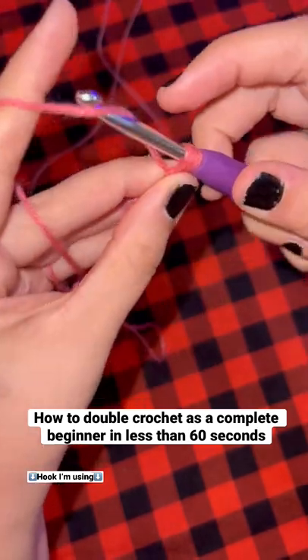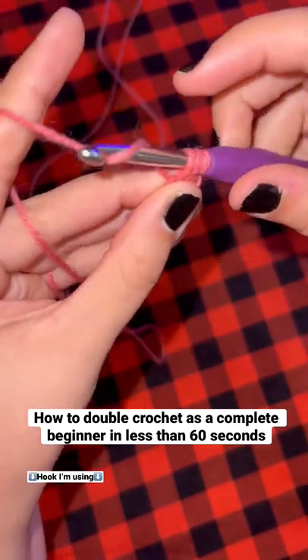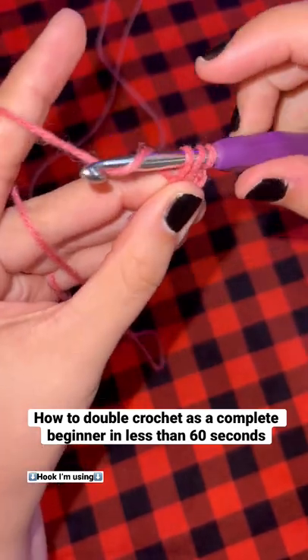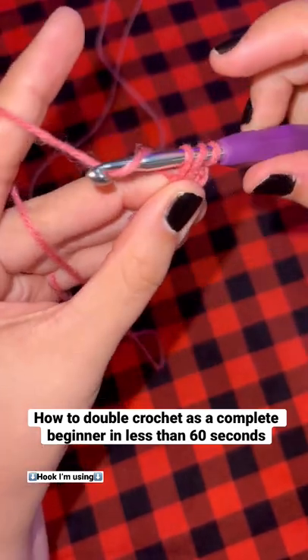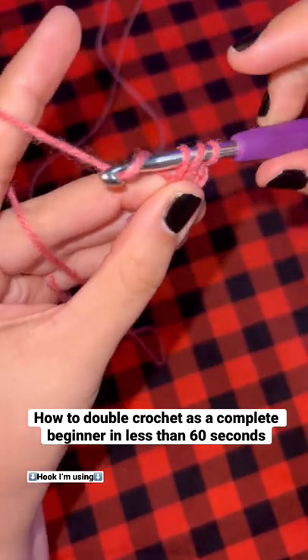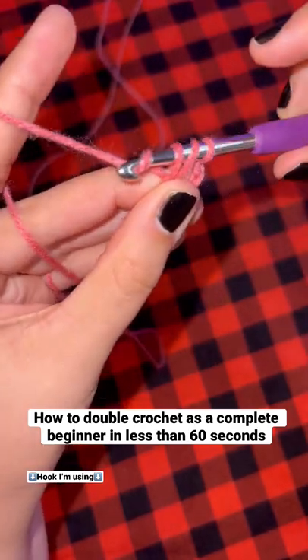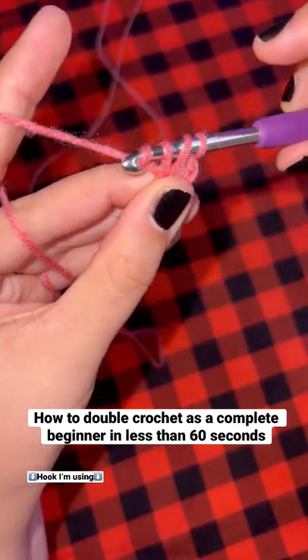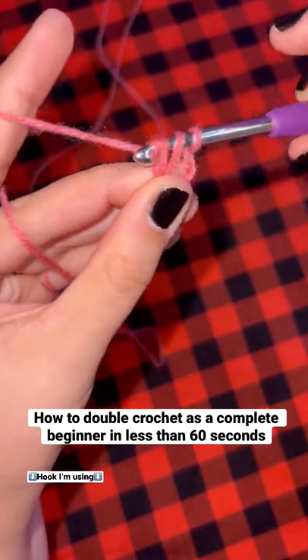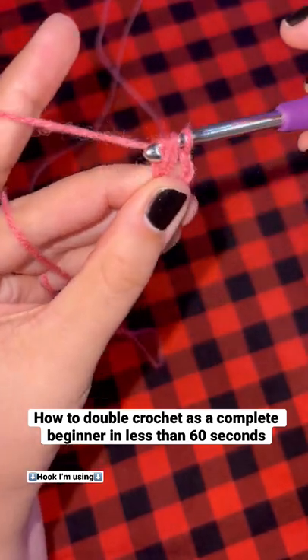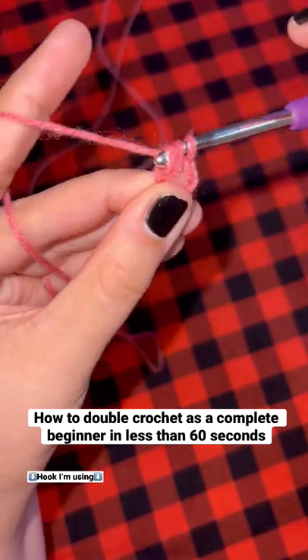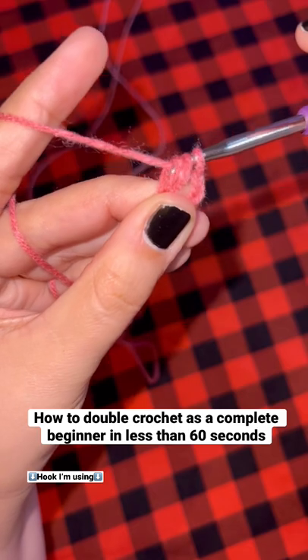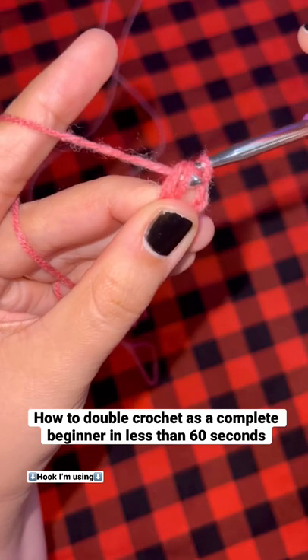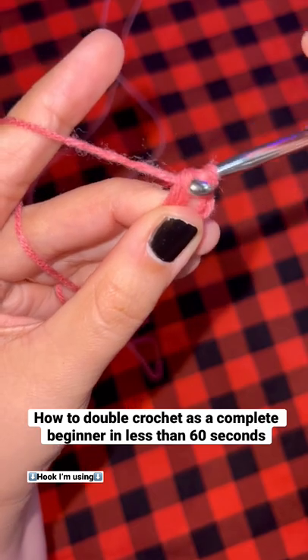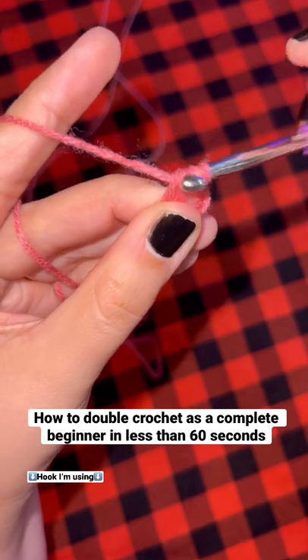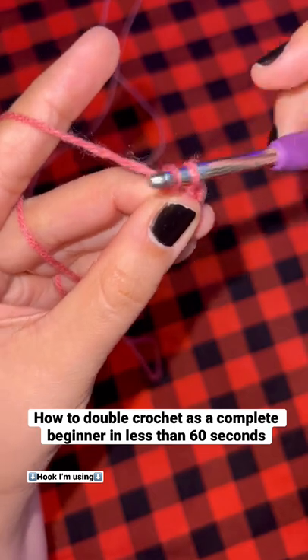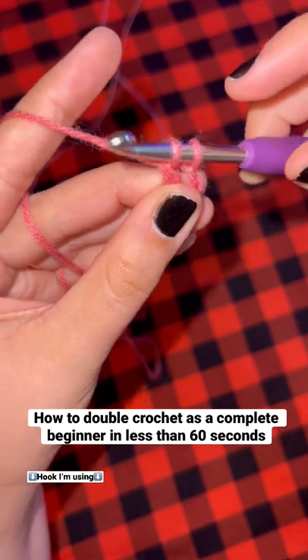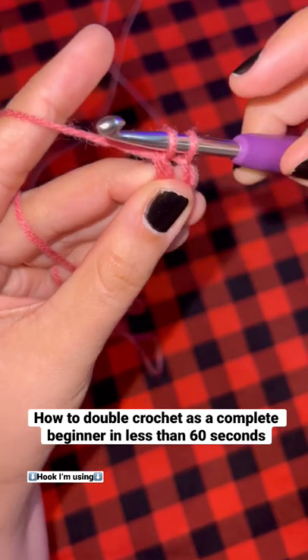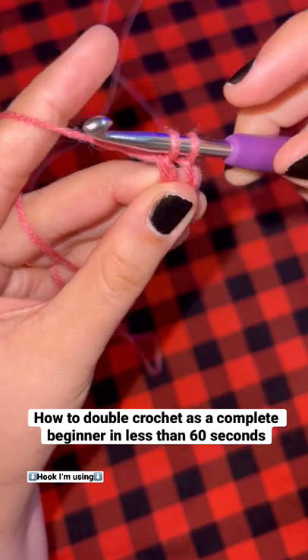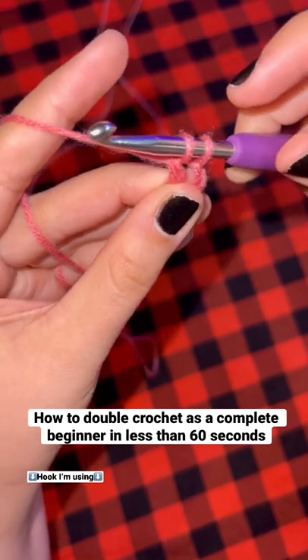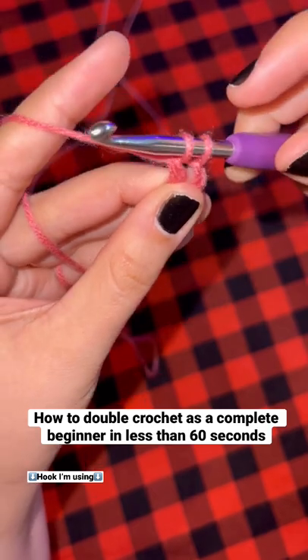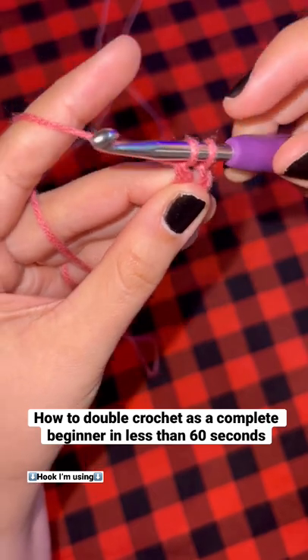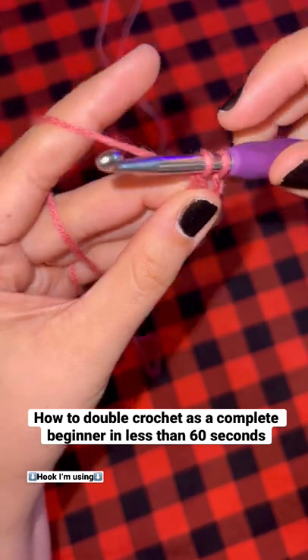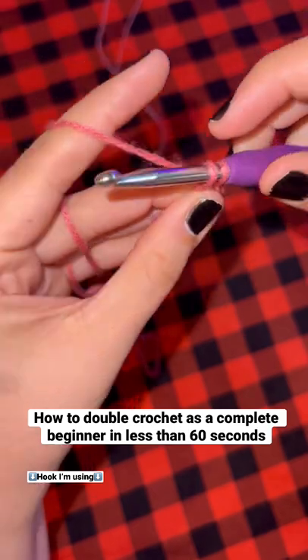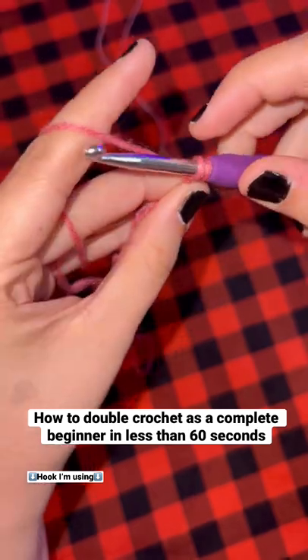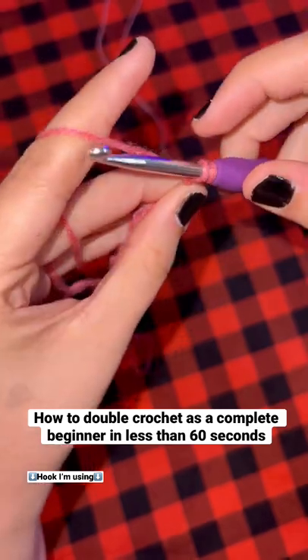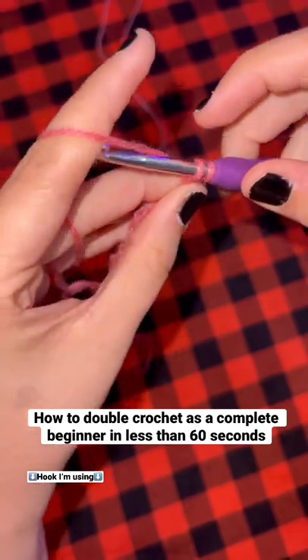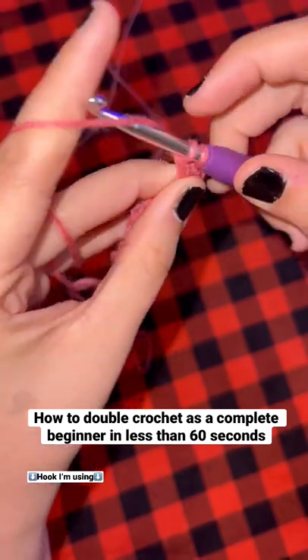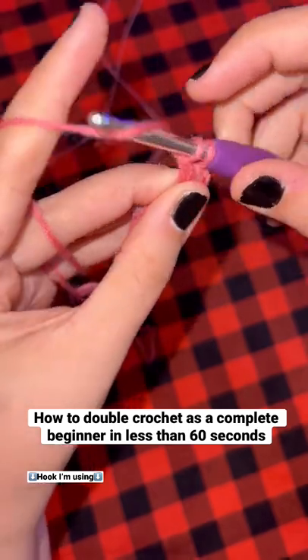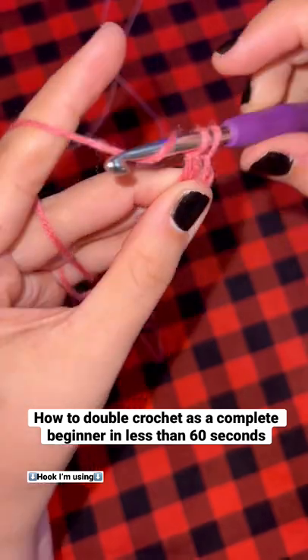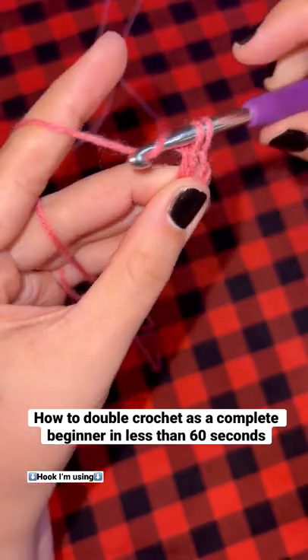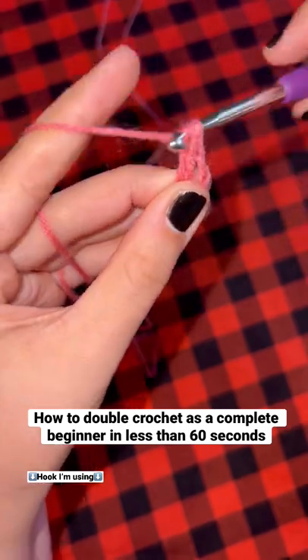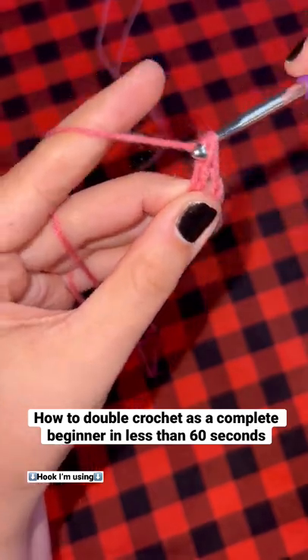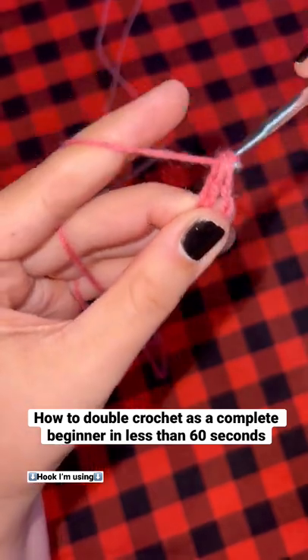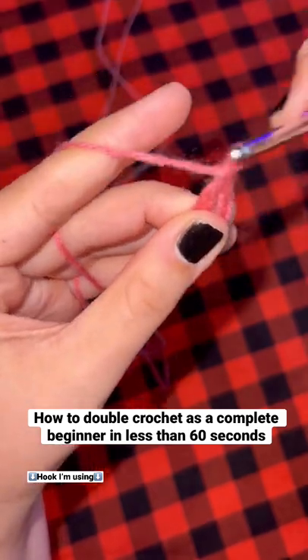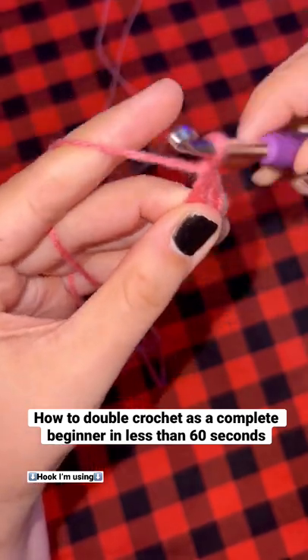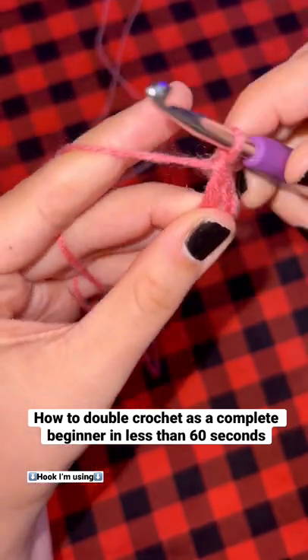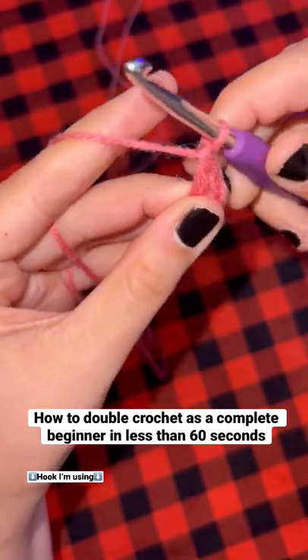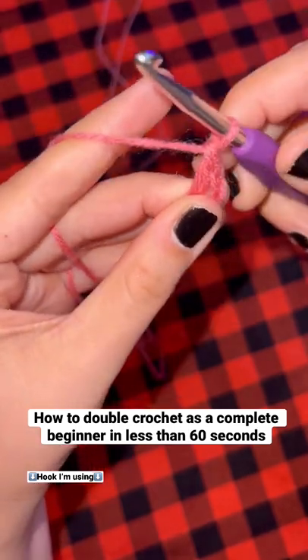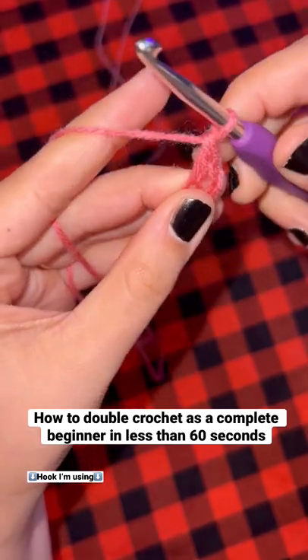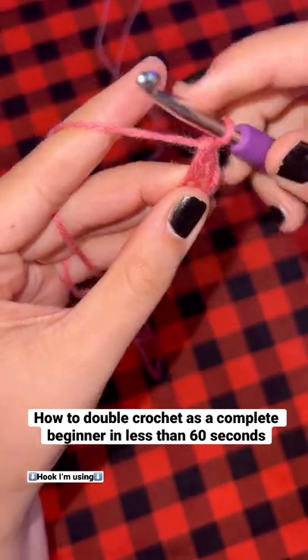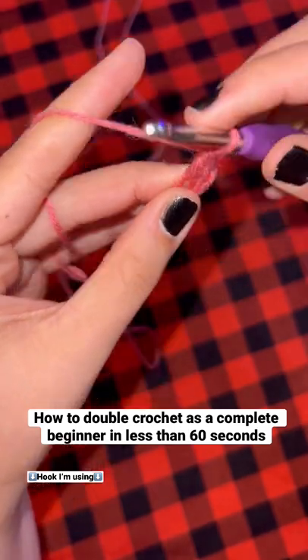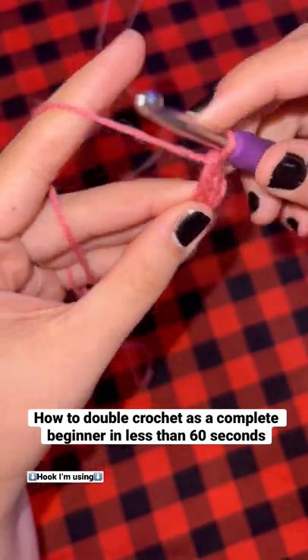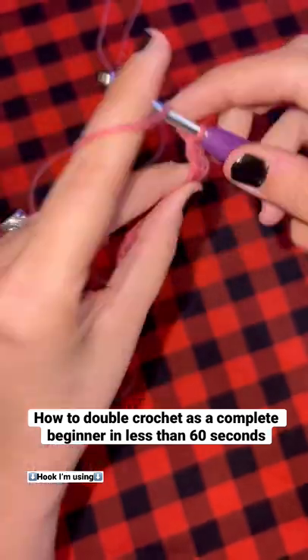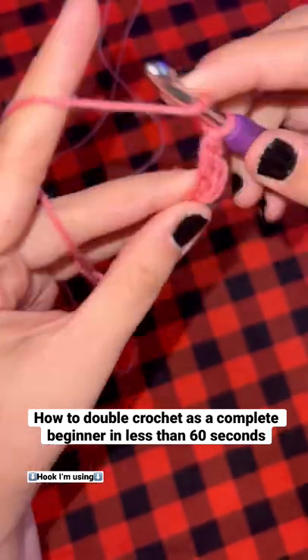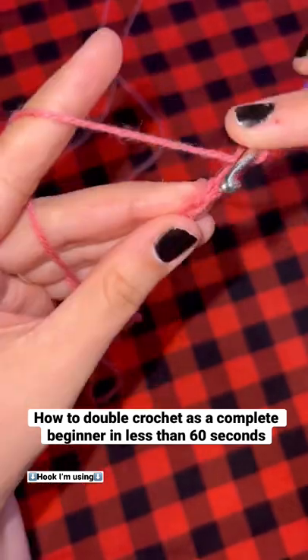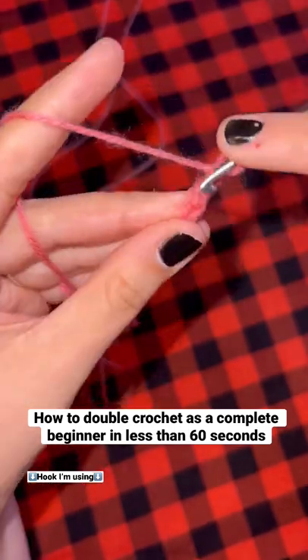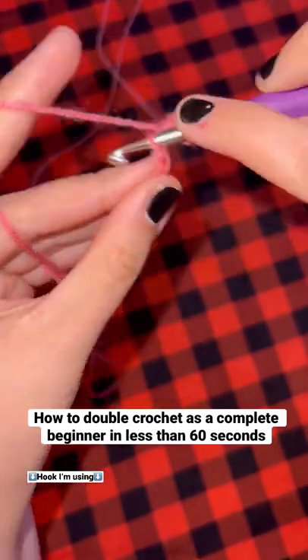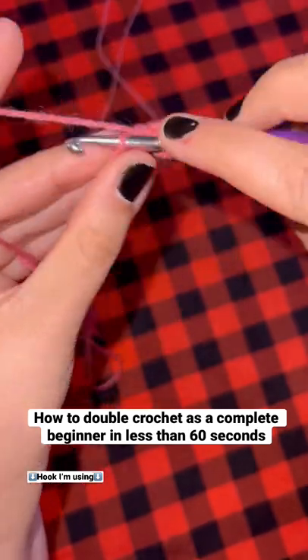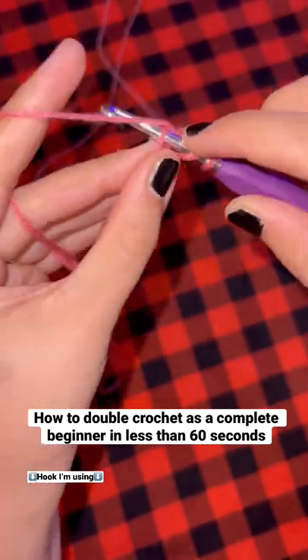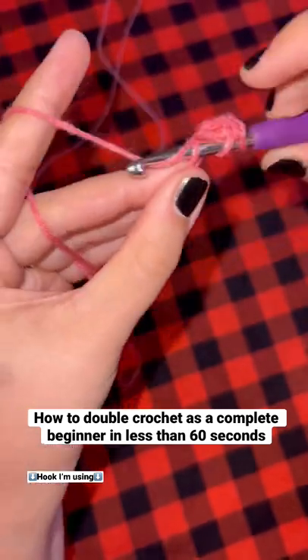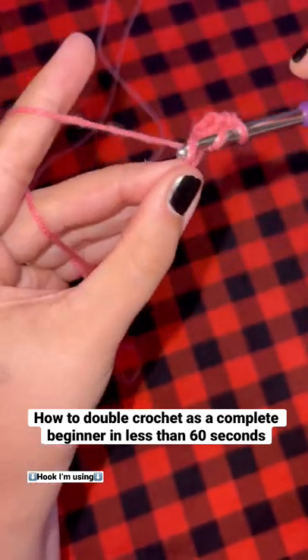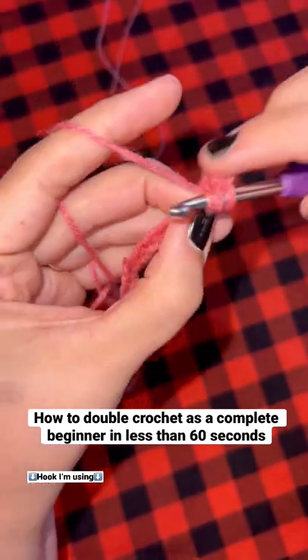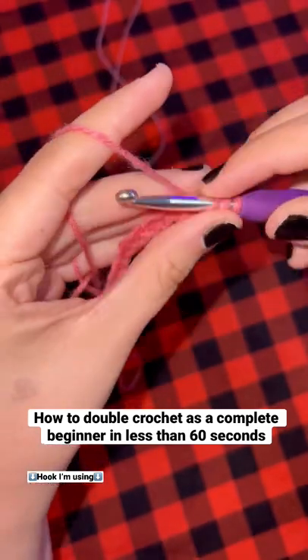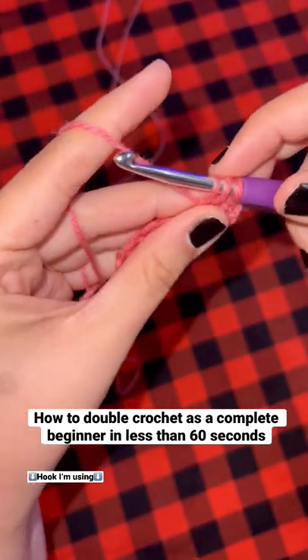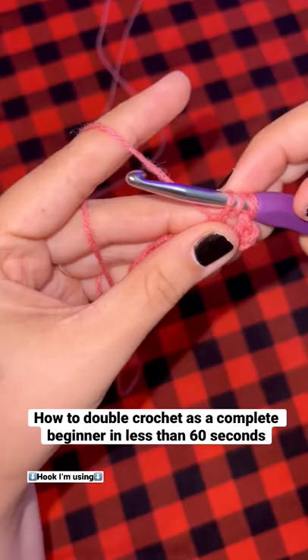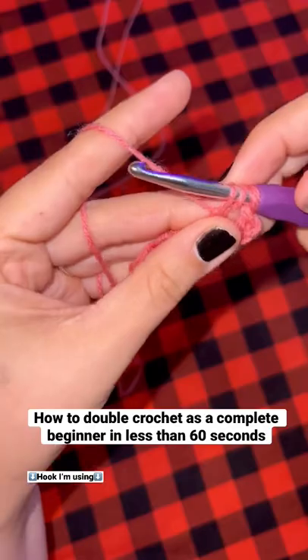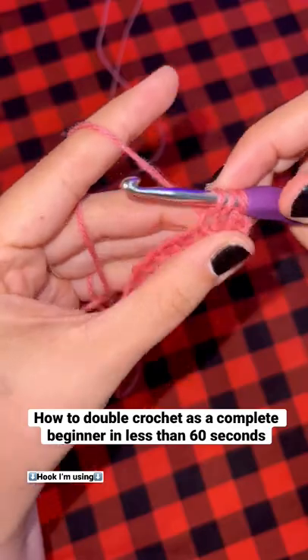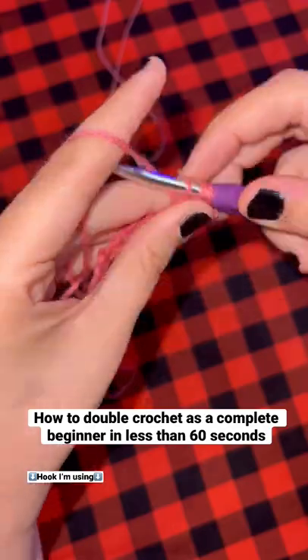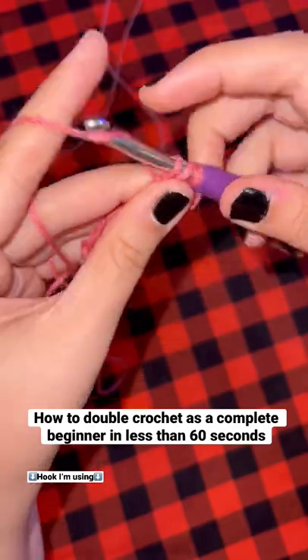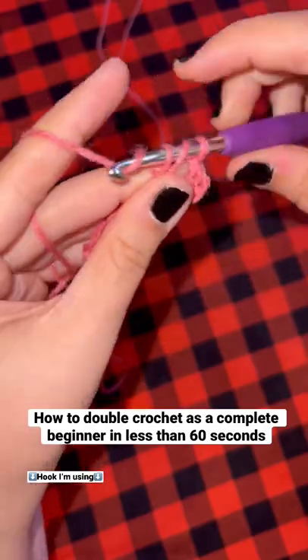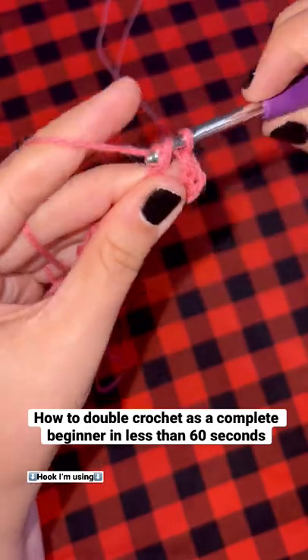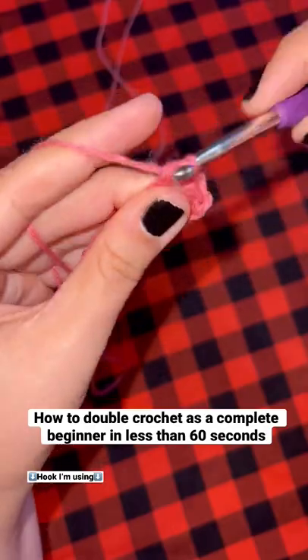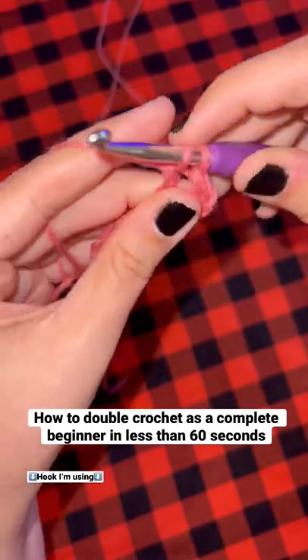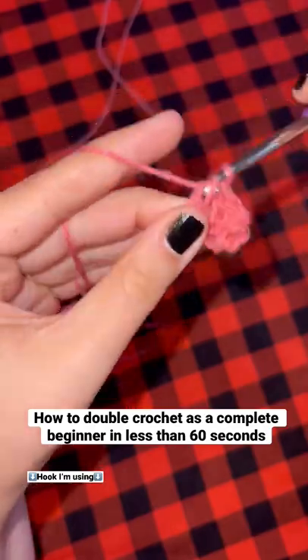Now grab the yarn again and pull it through two of the loops, and then grab the yarn again and pull it through the other two loops. This is how you create a double crochet.